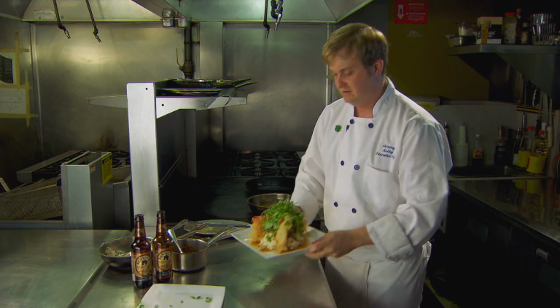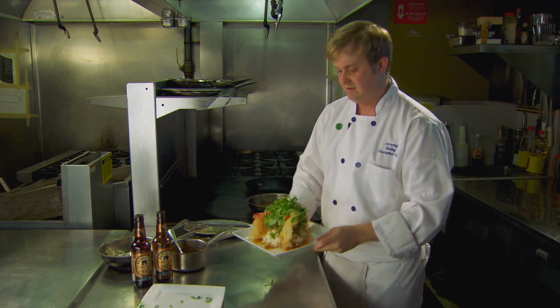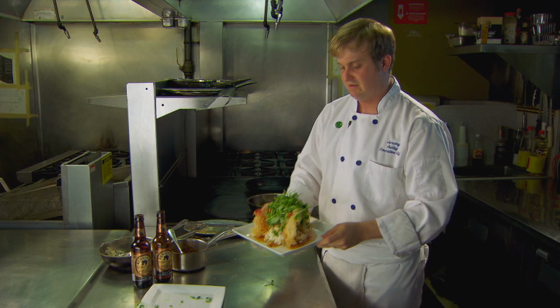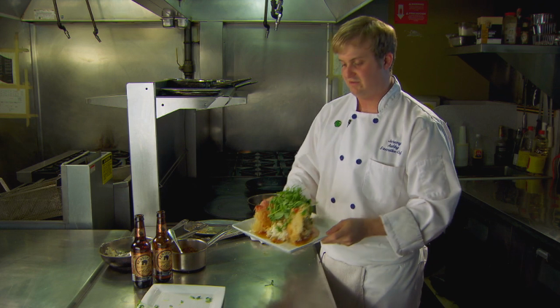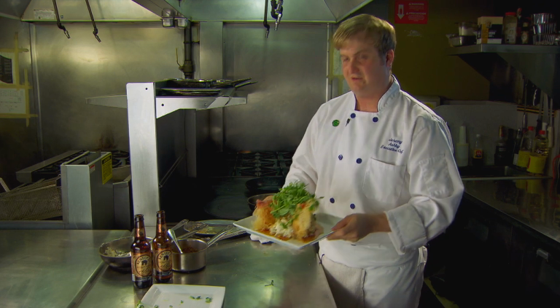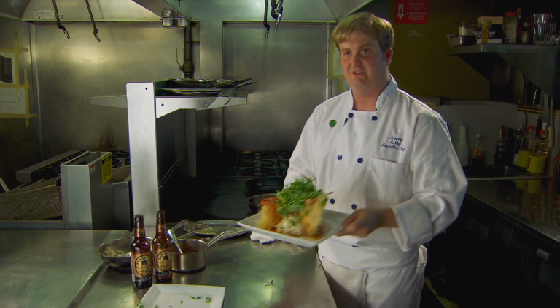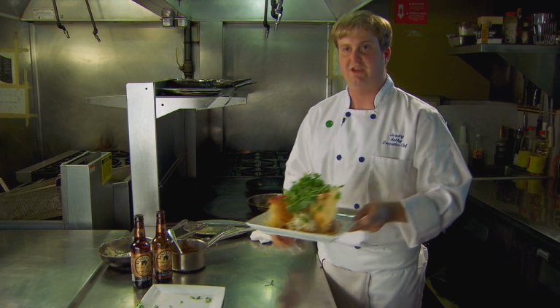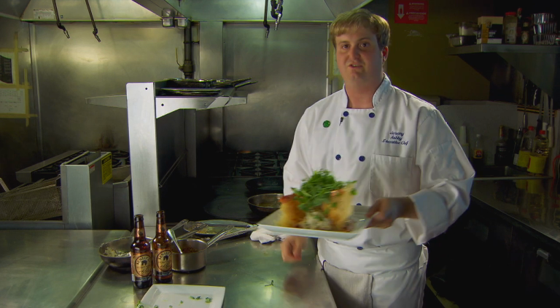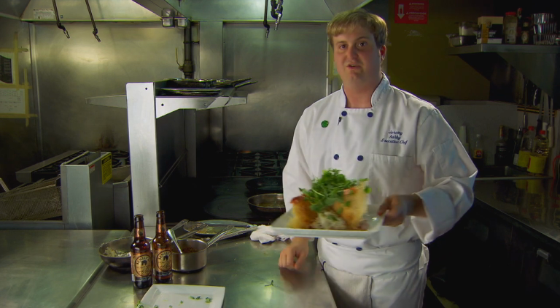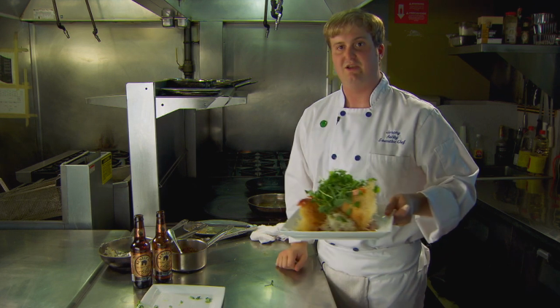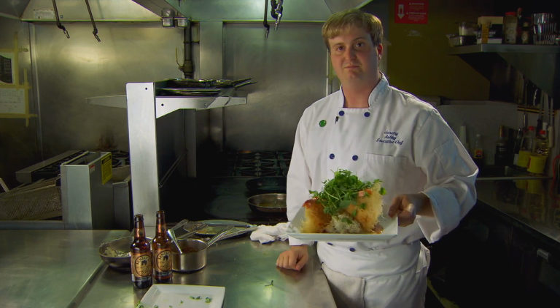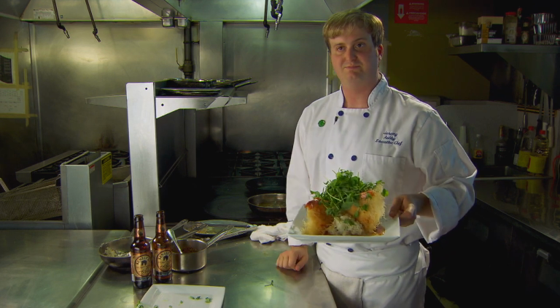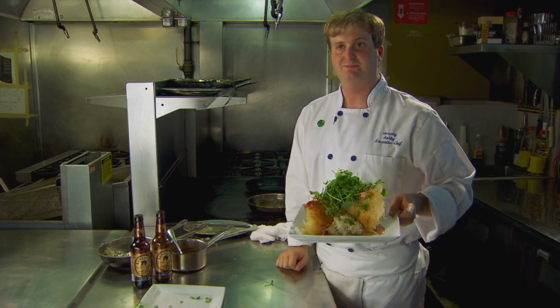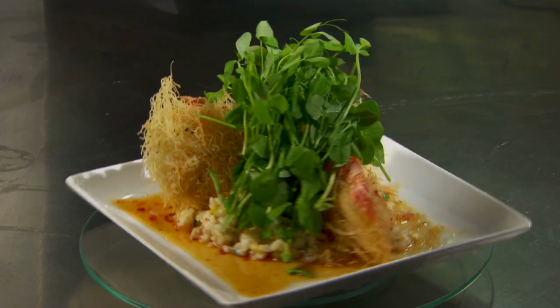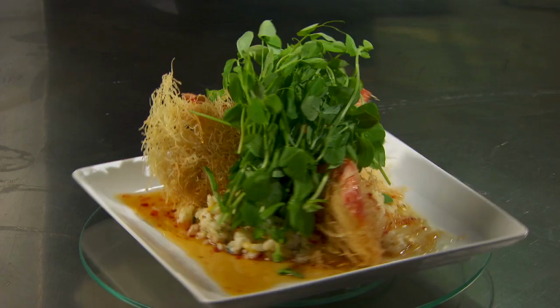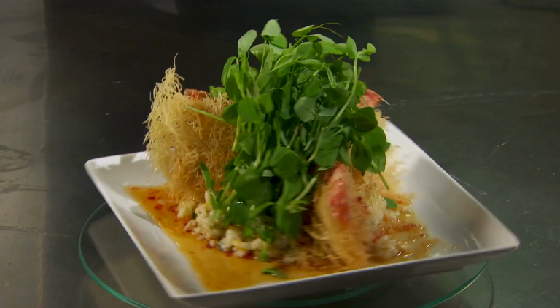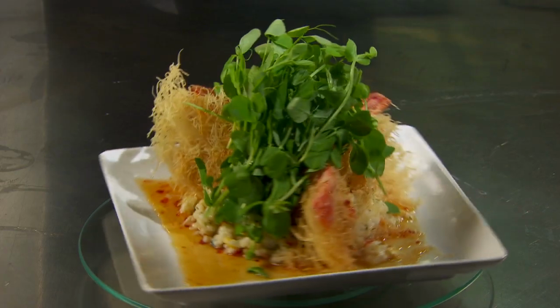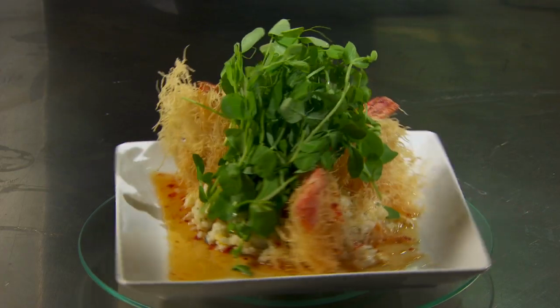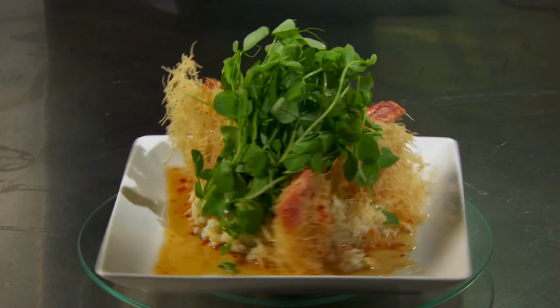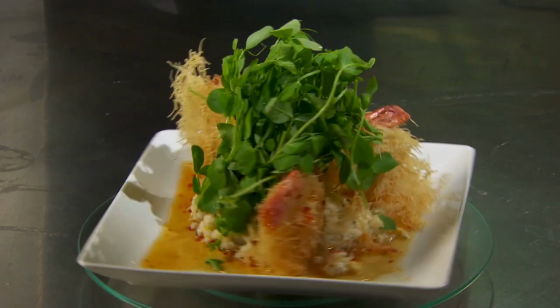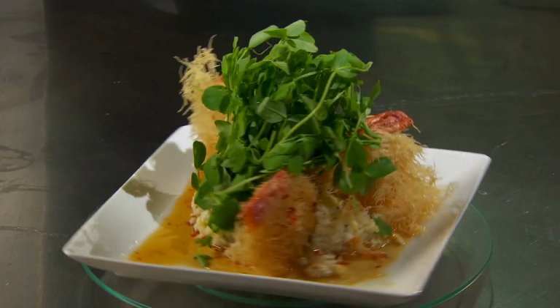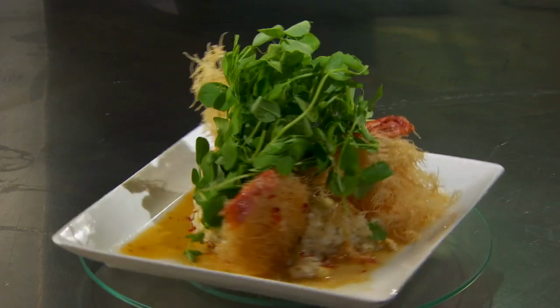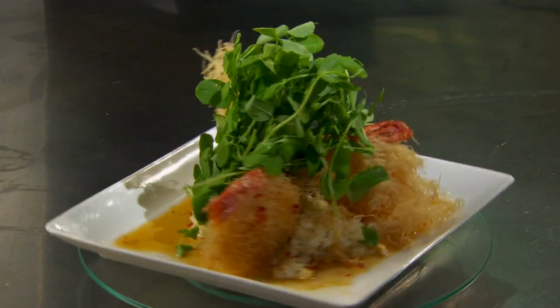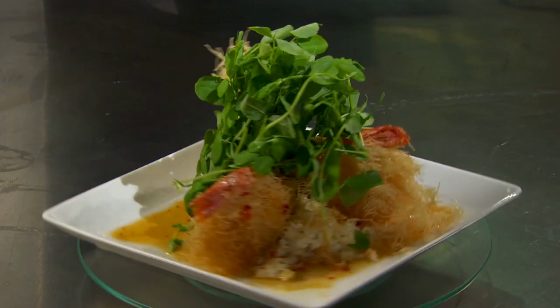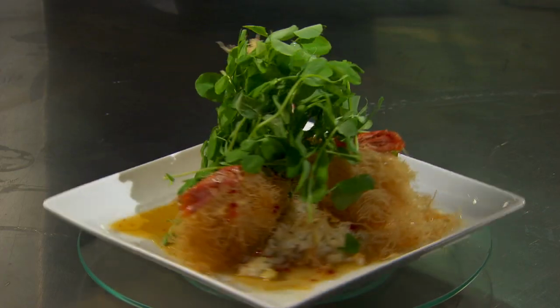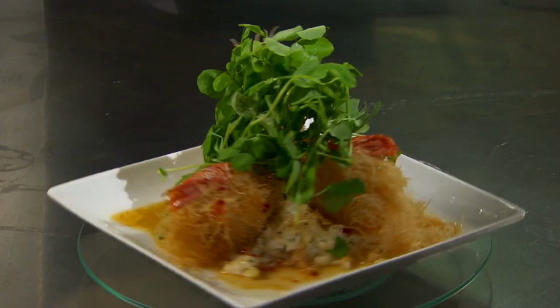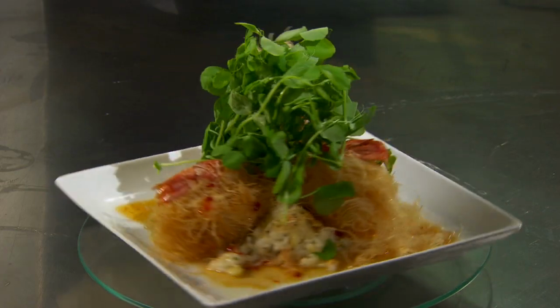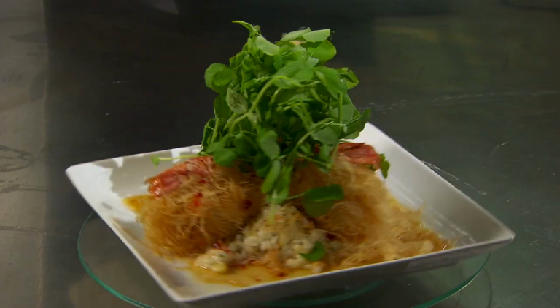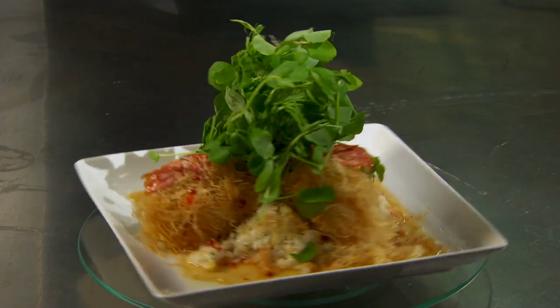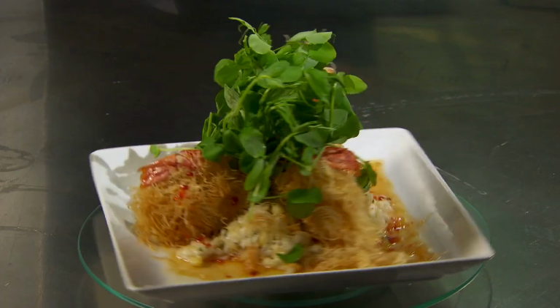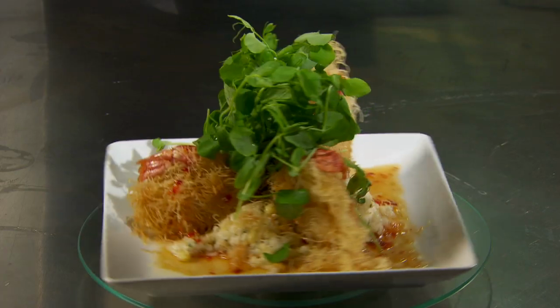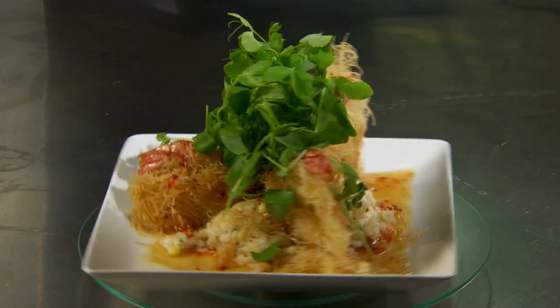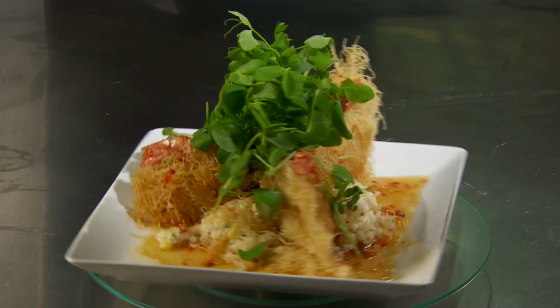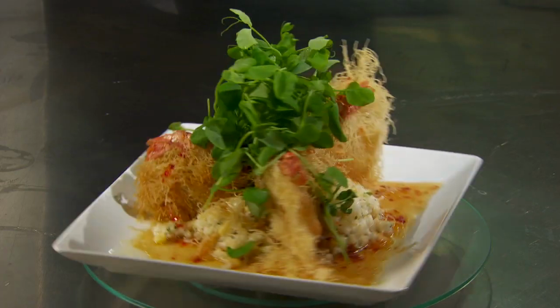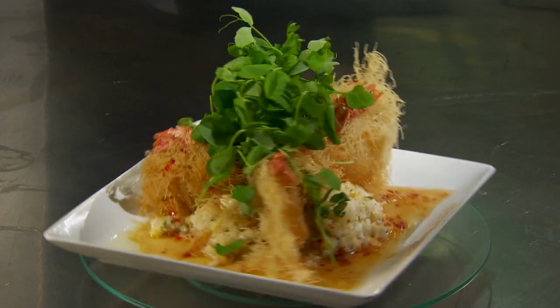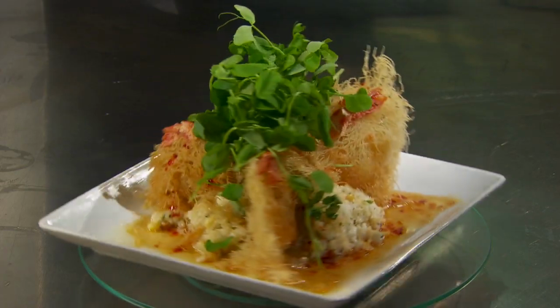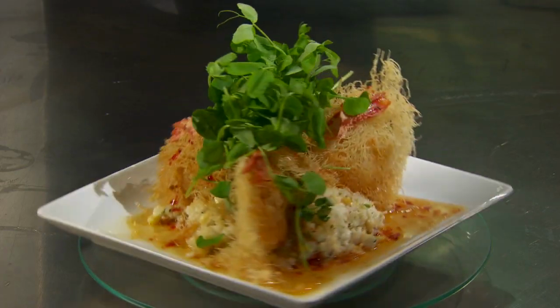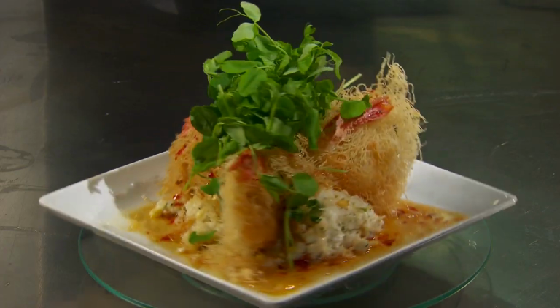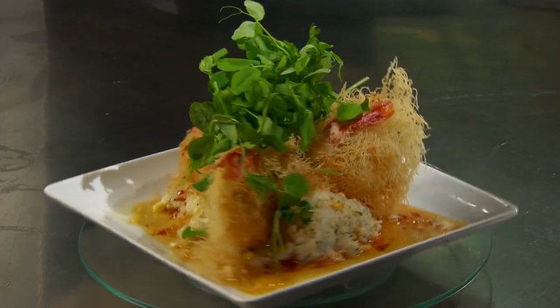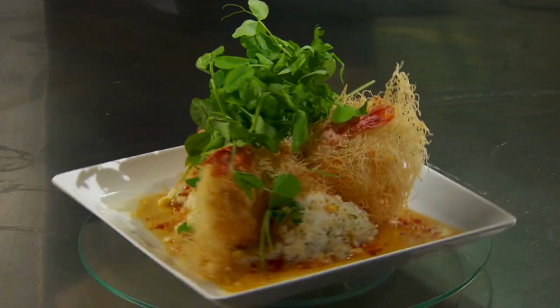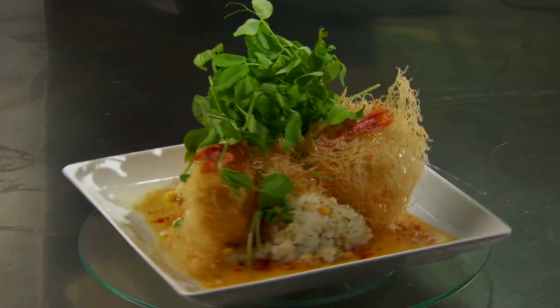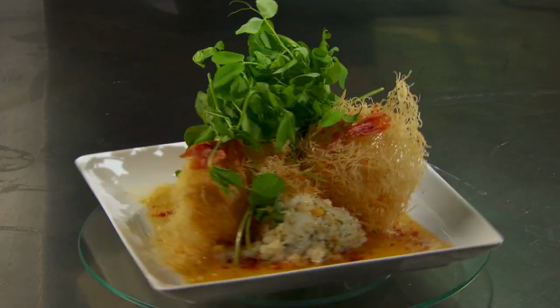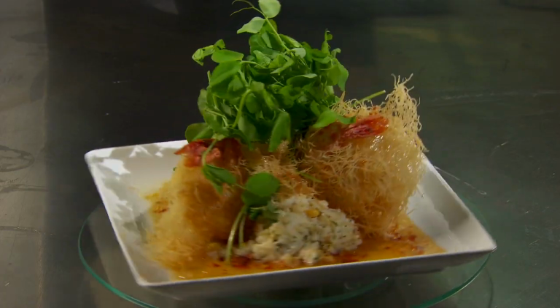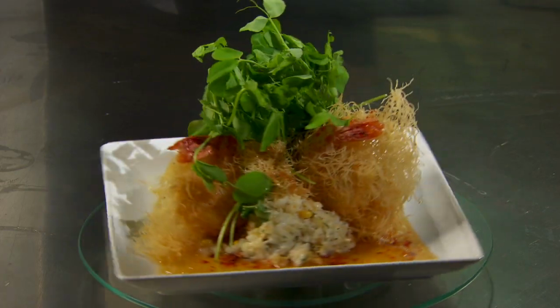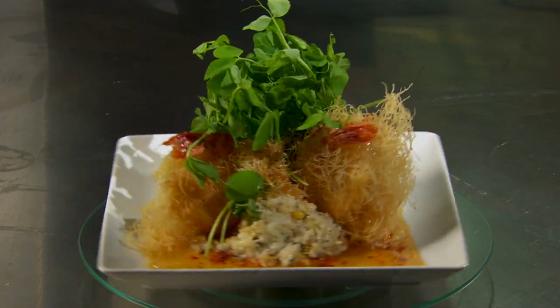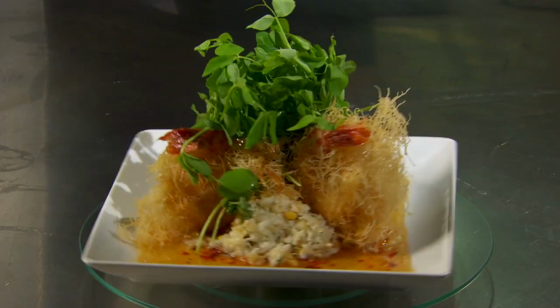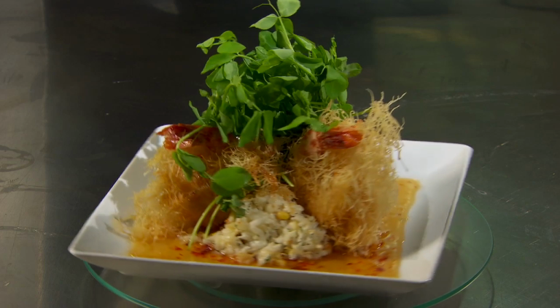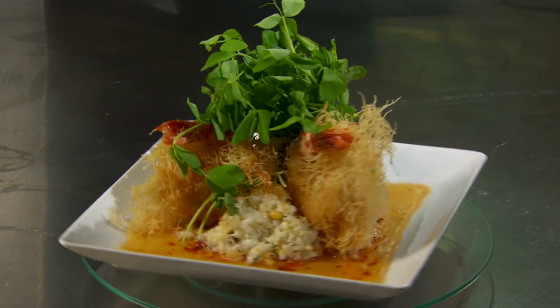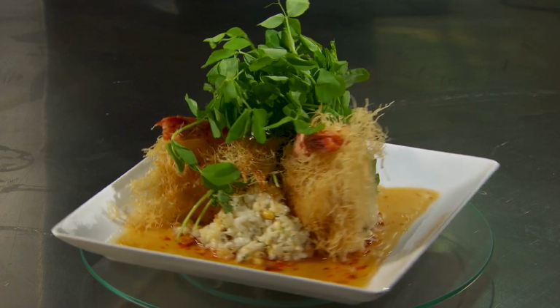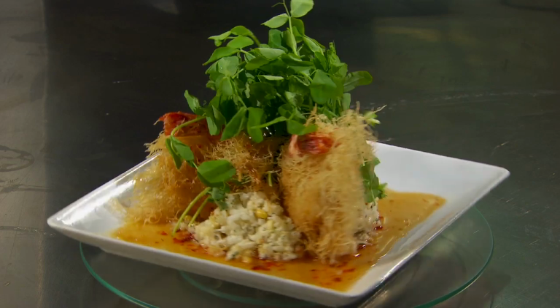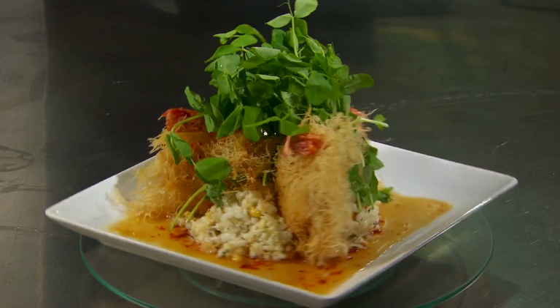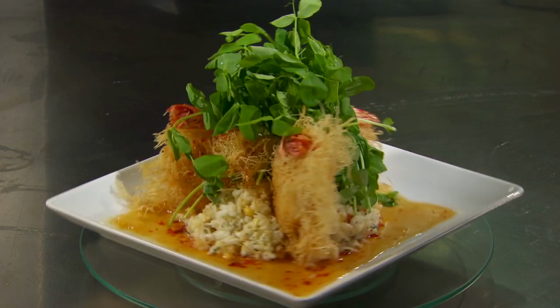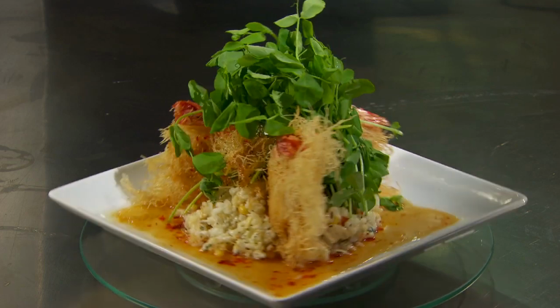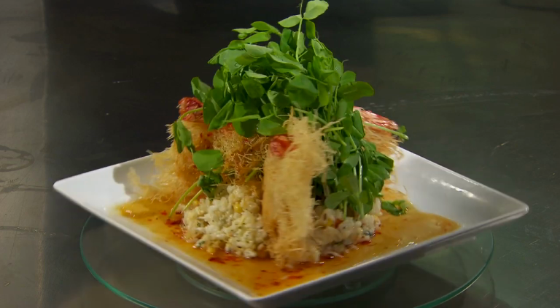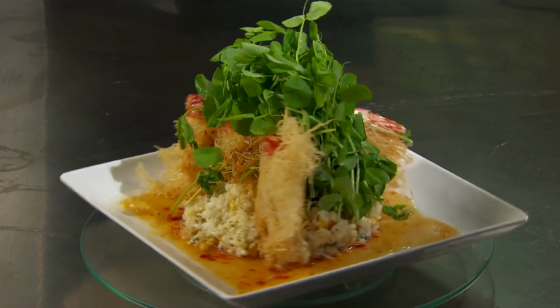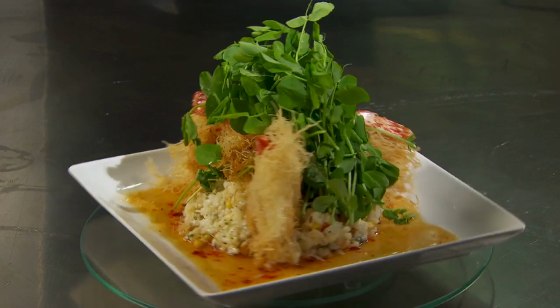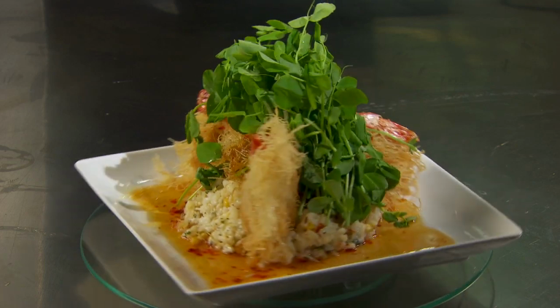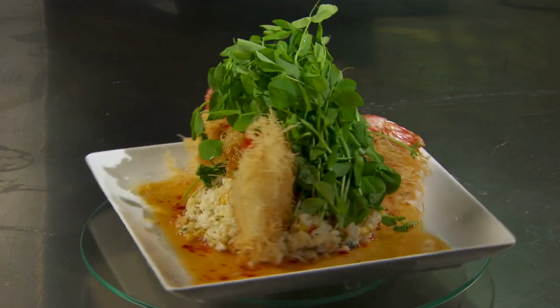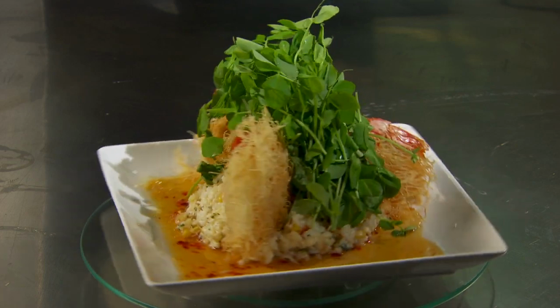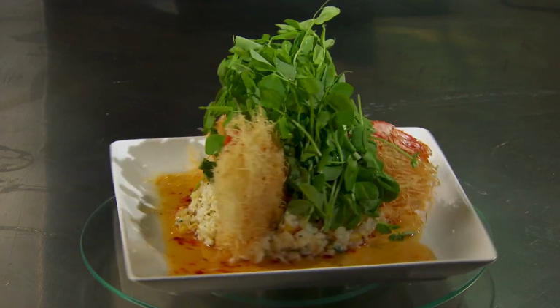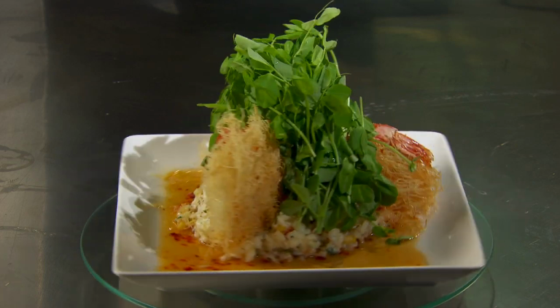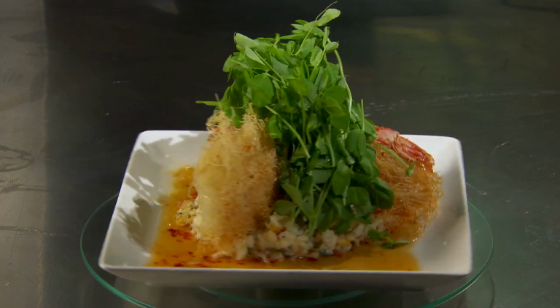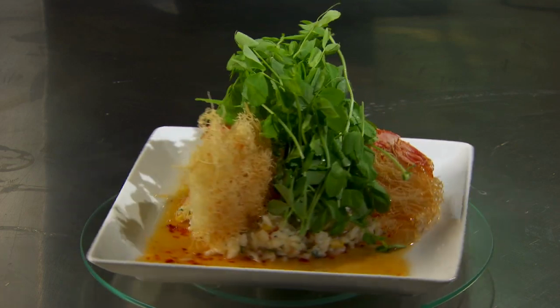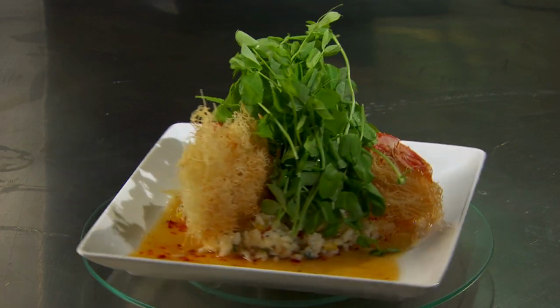It certainly tastes great. Here's our award-winning dish — hope you guys can recreate it at home.